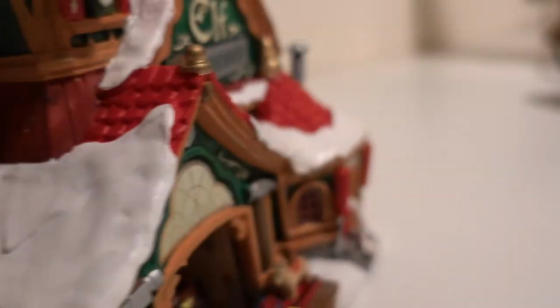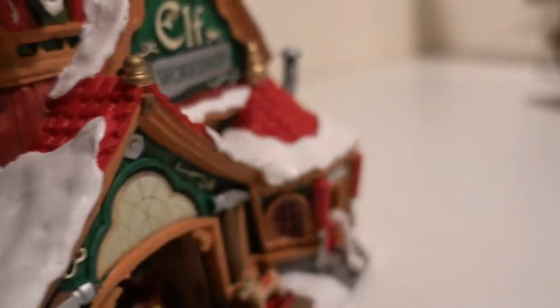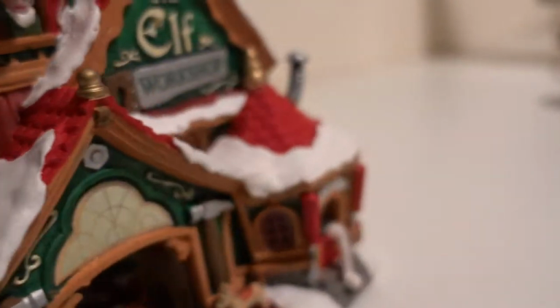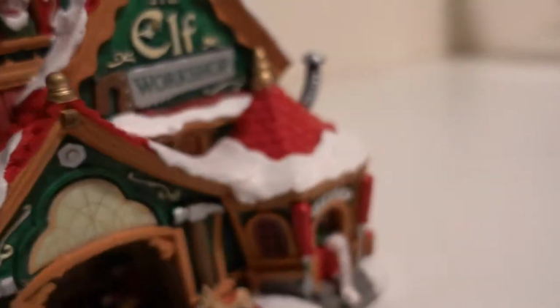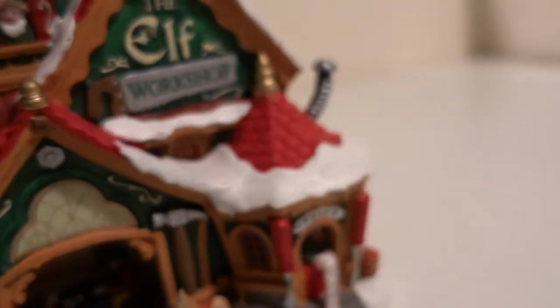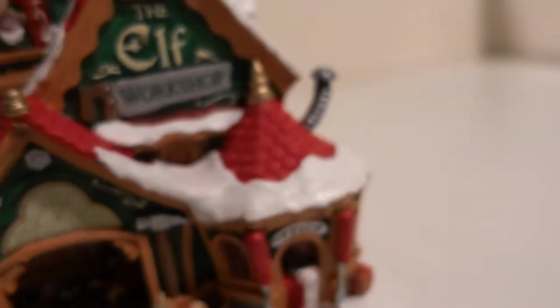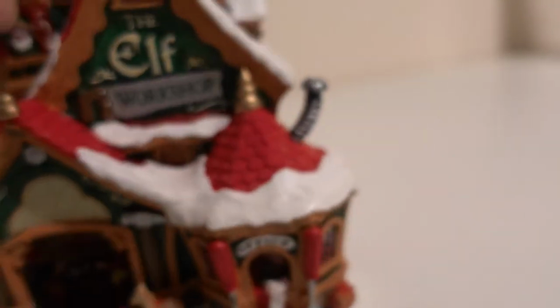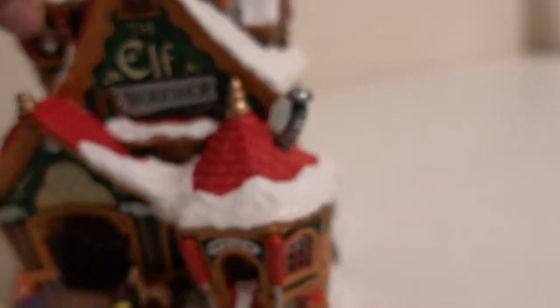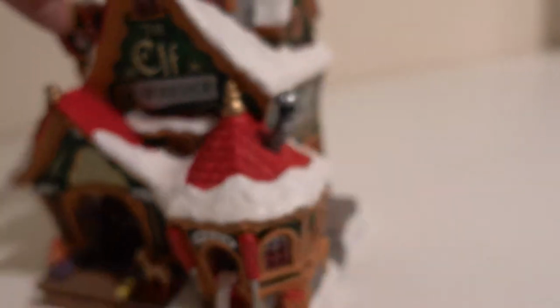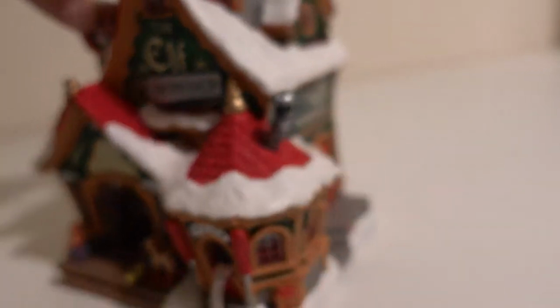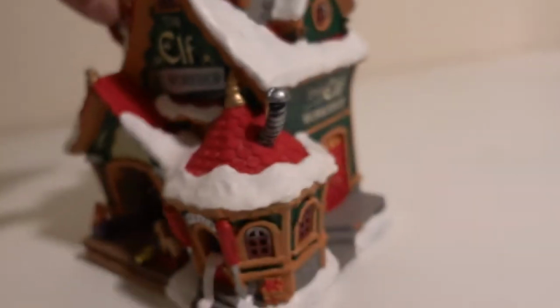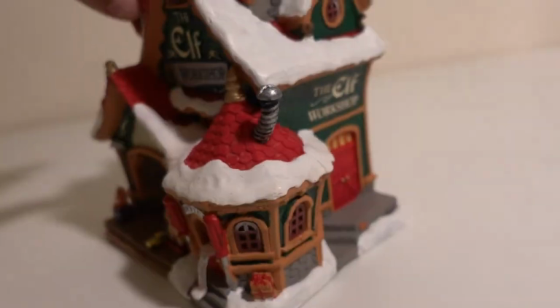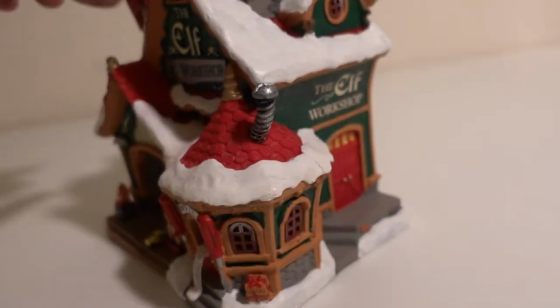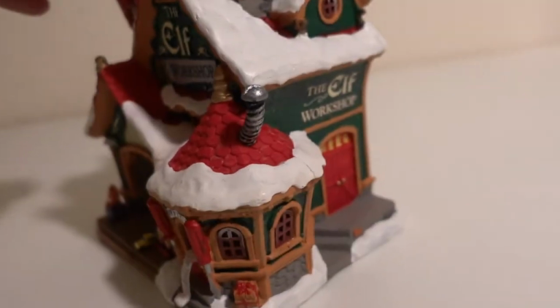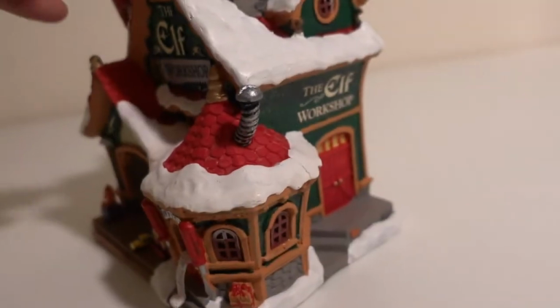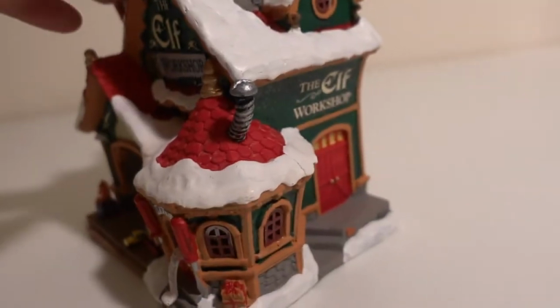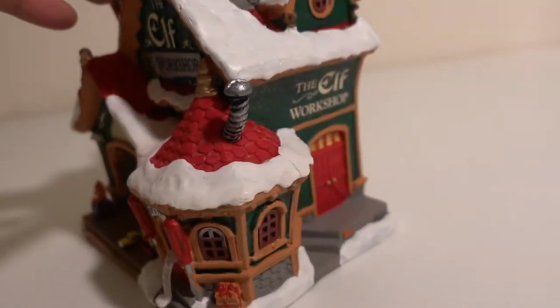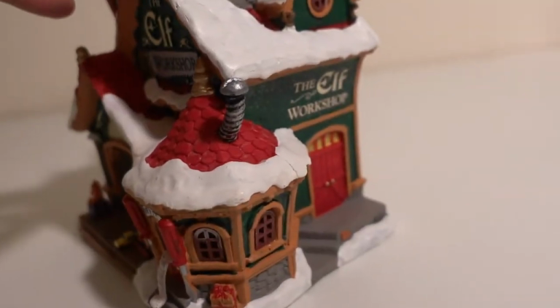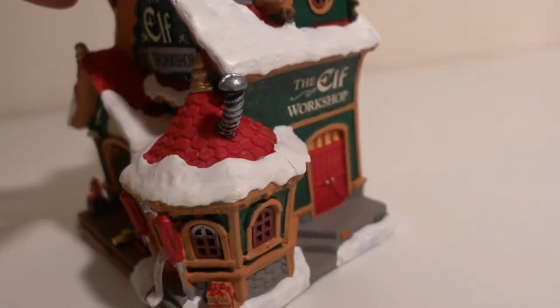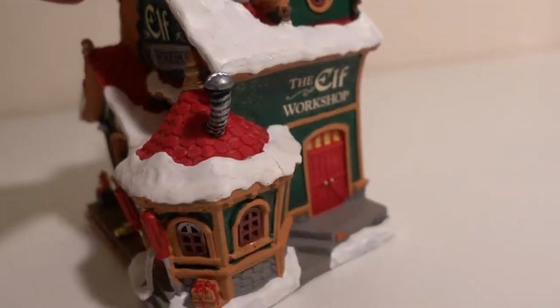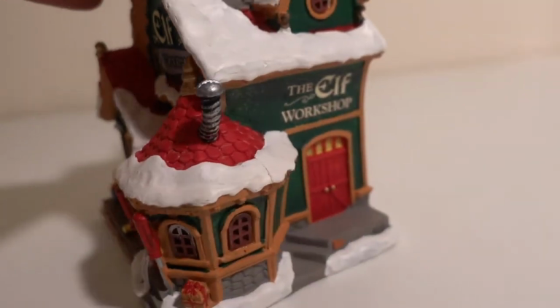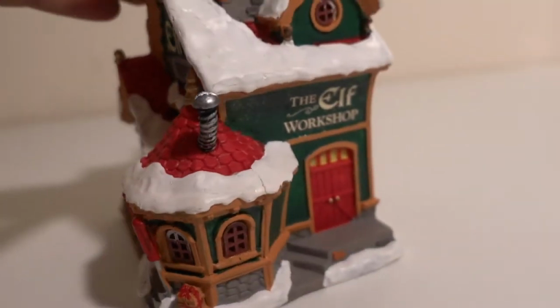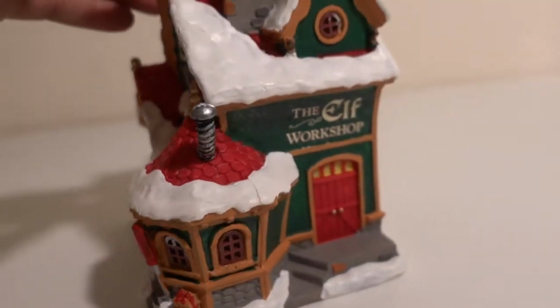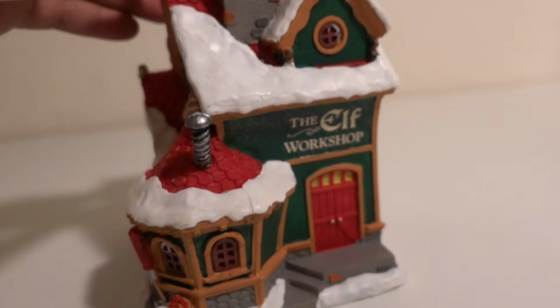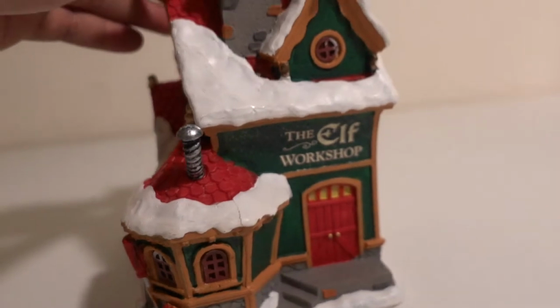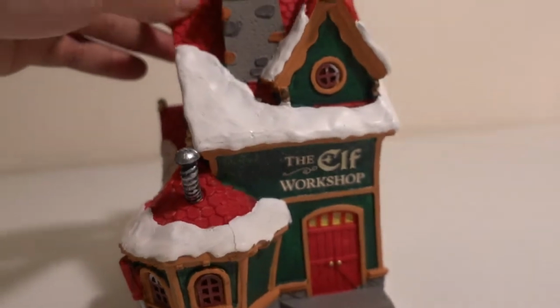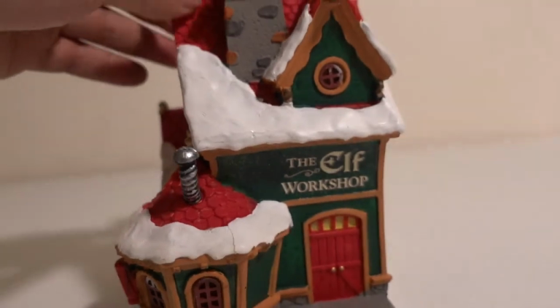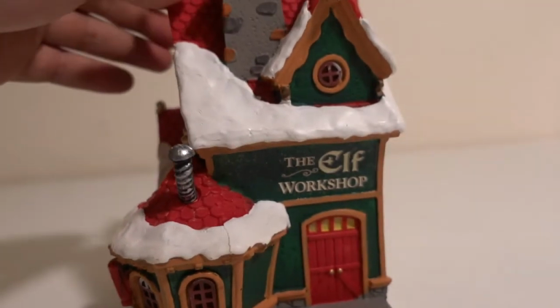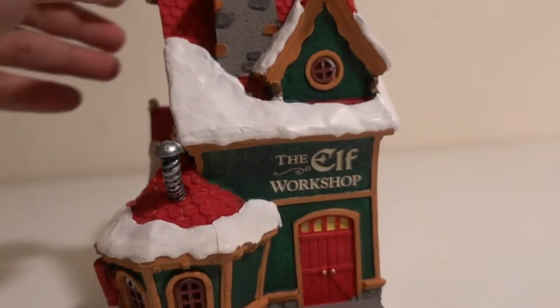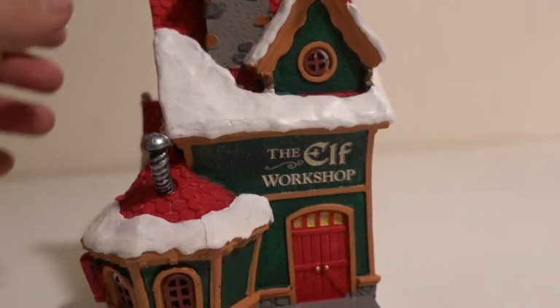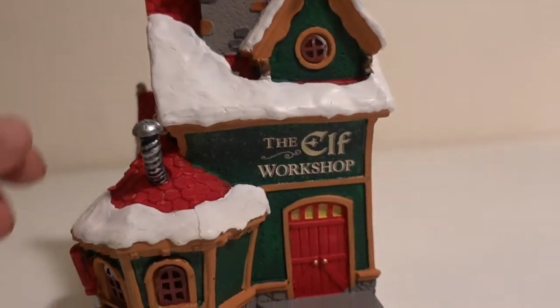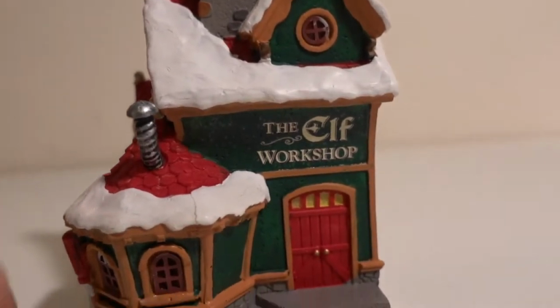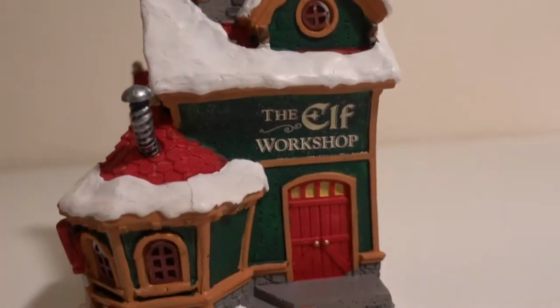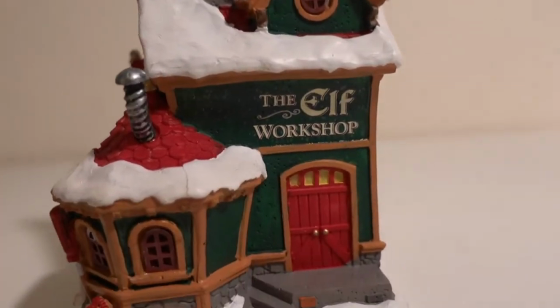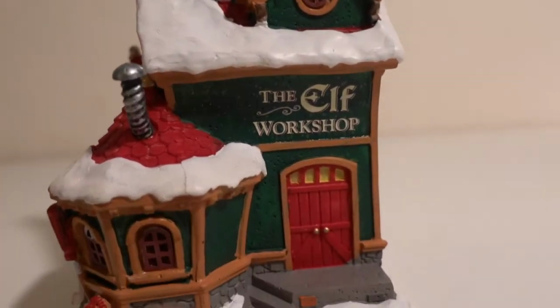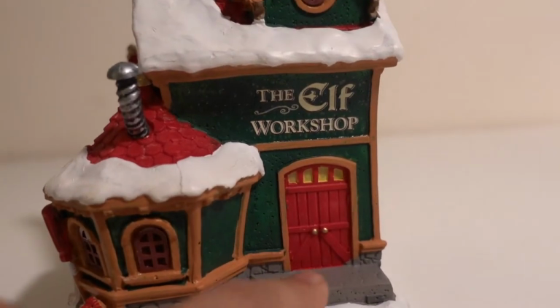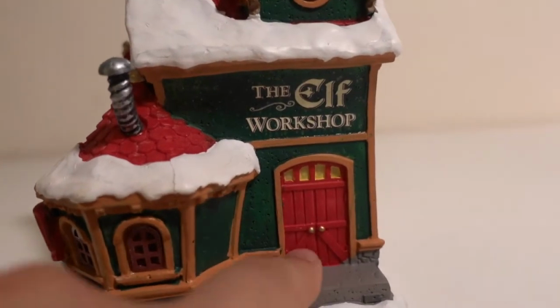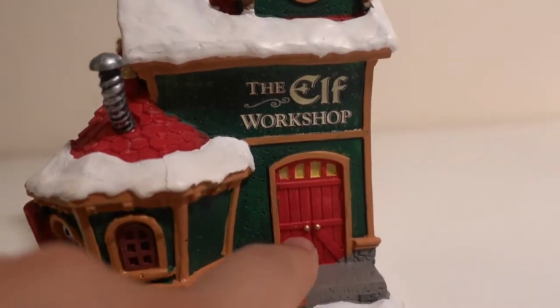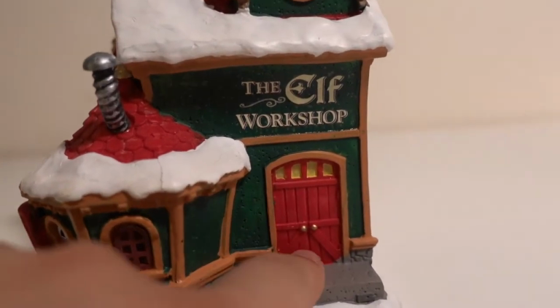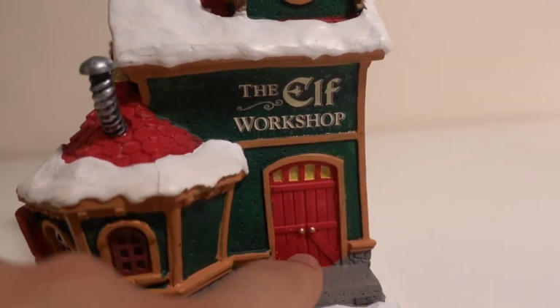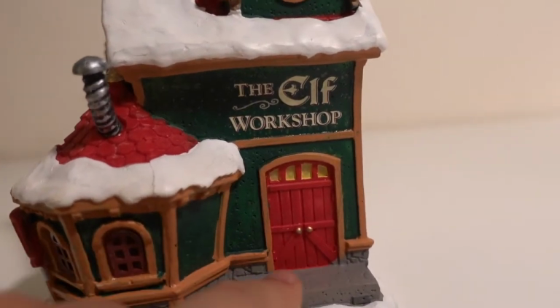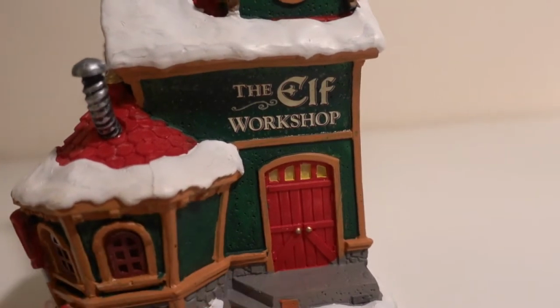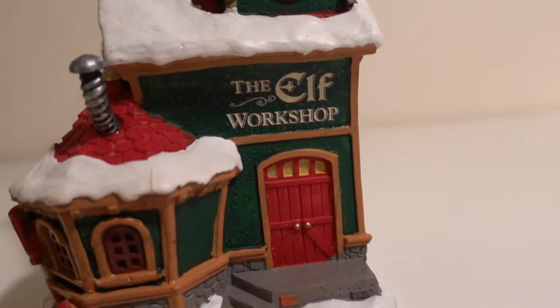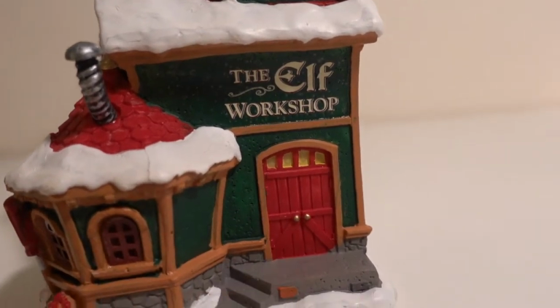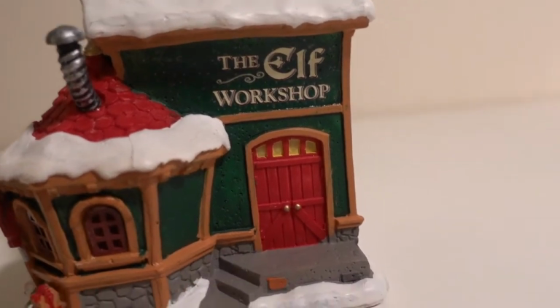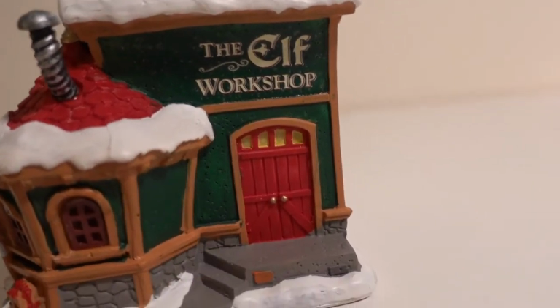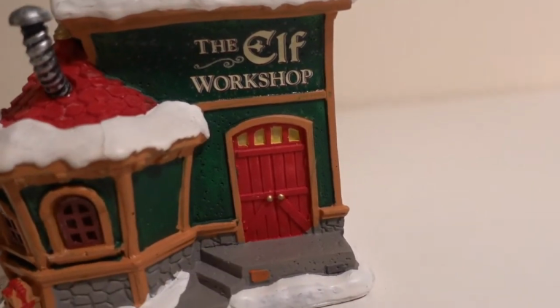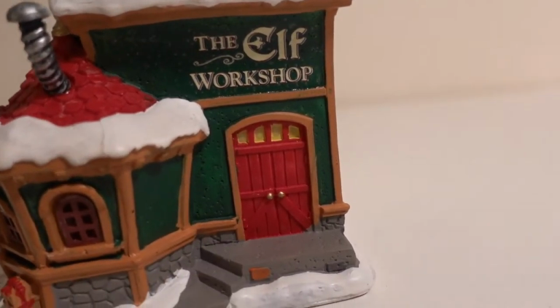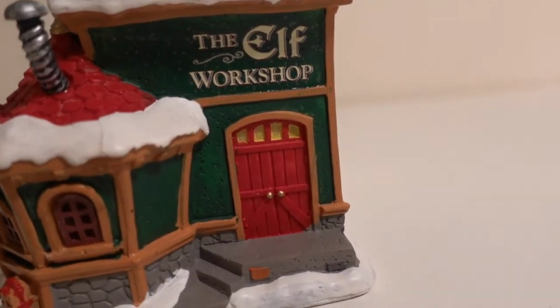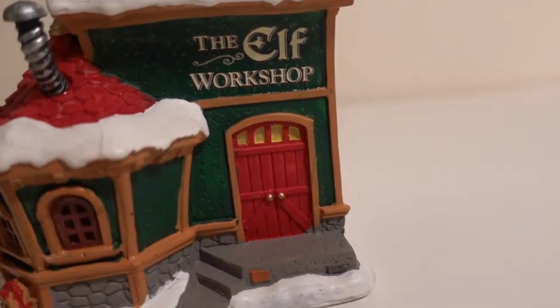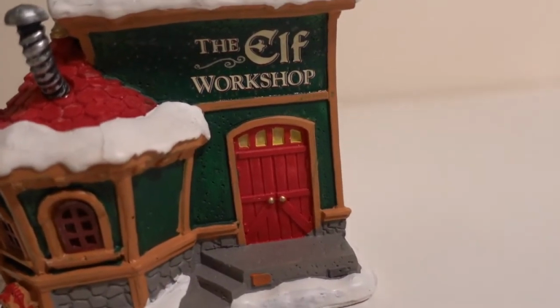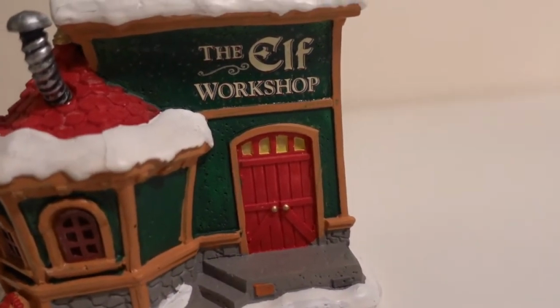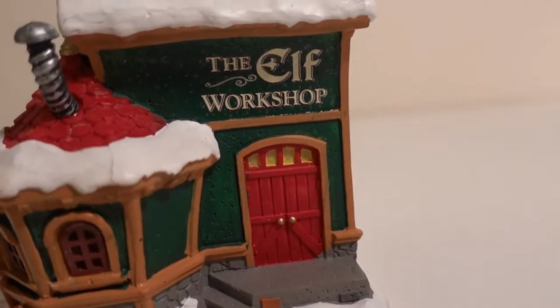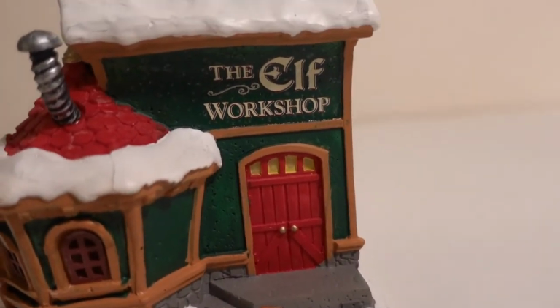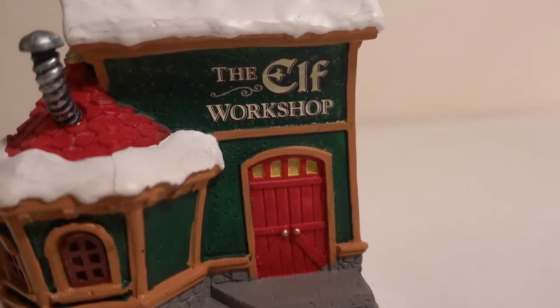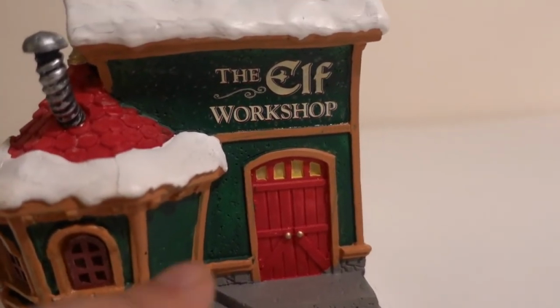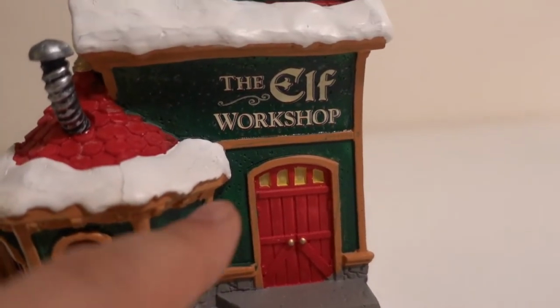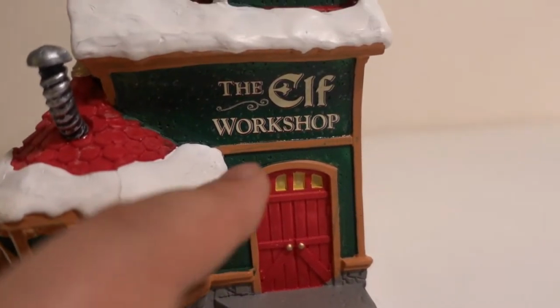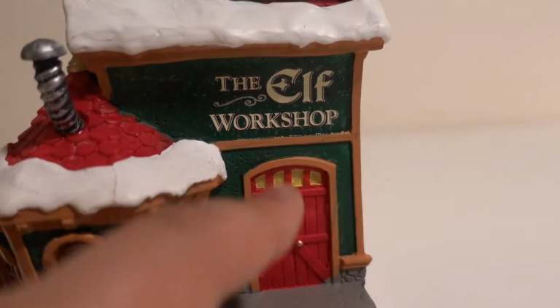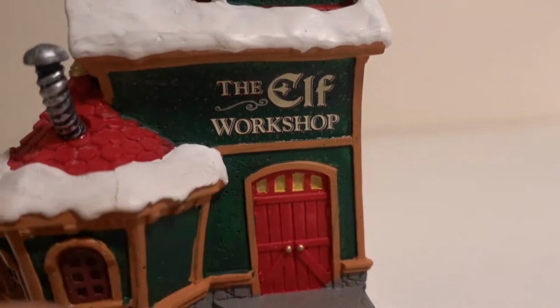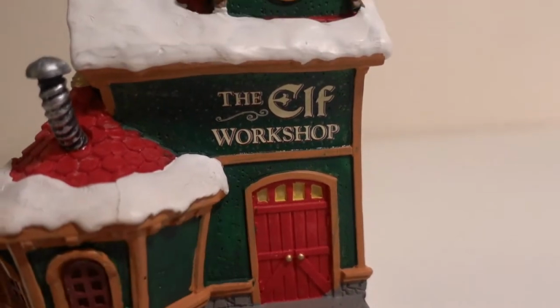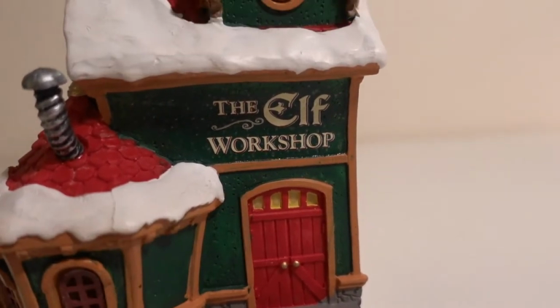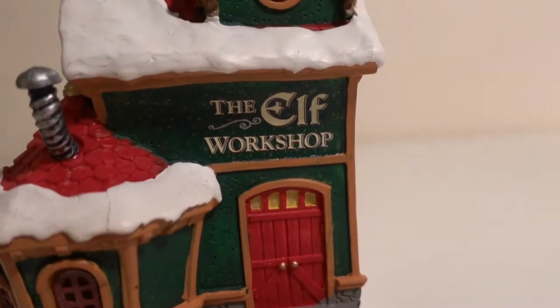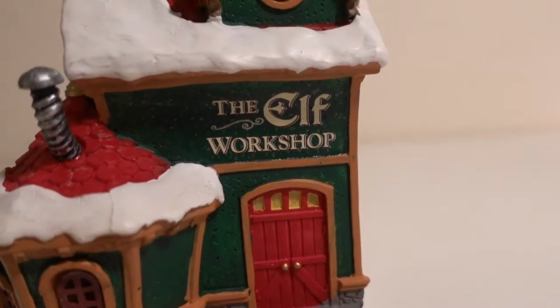Let's look at this side. There's a little side door right here. This is the elf workshop.